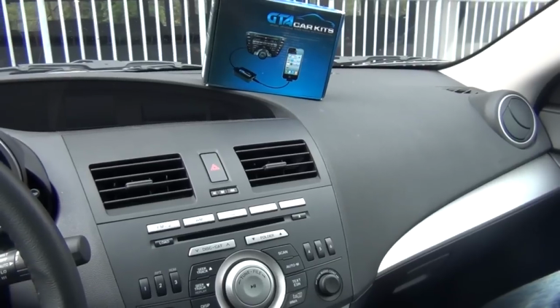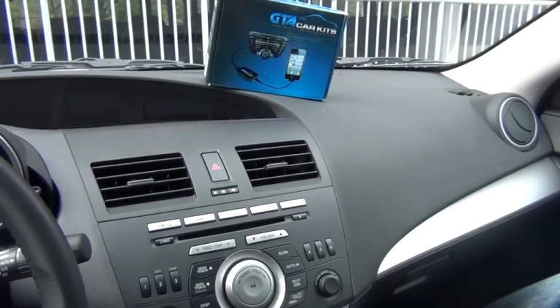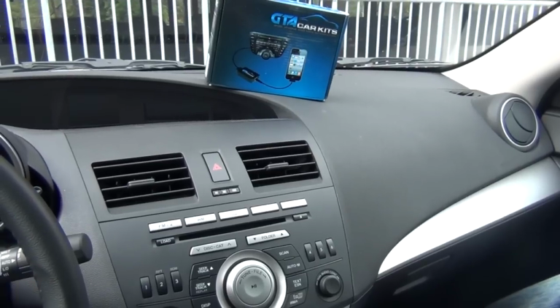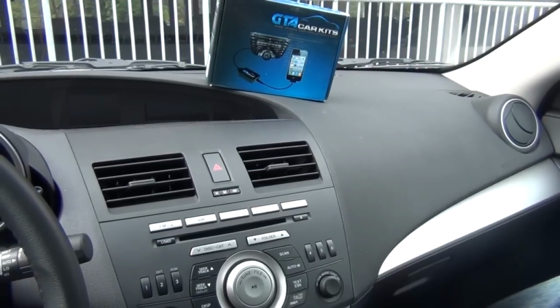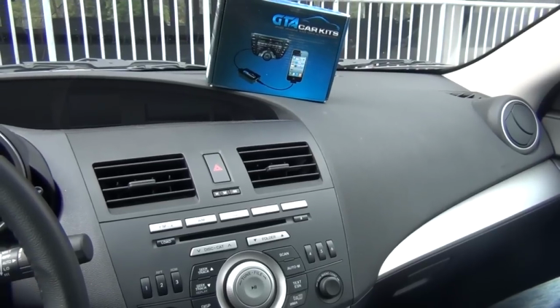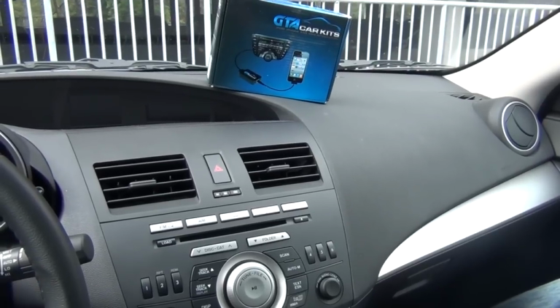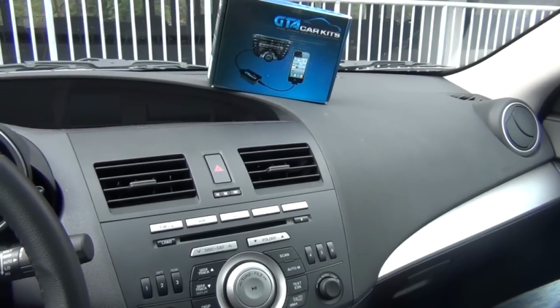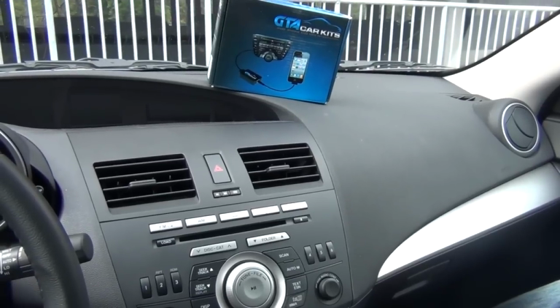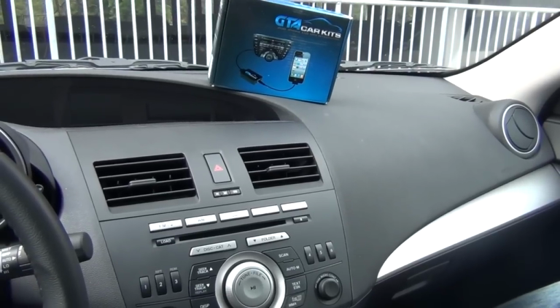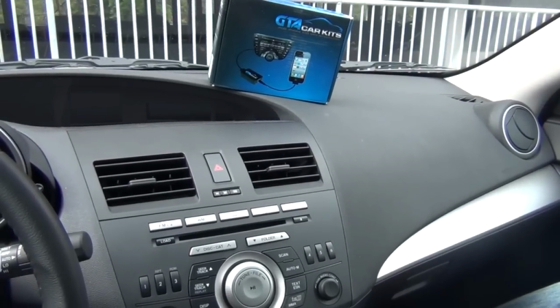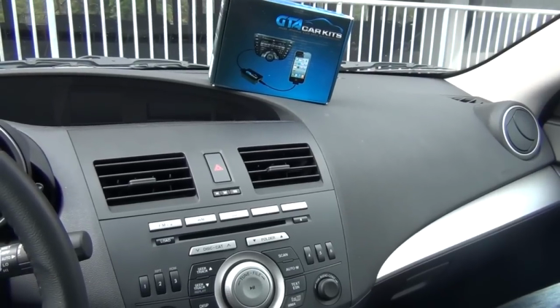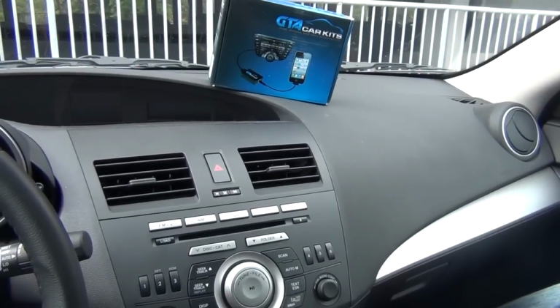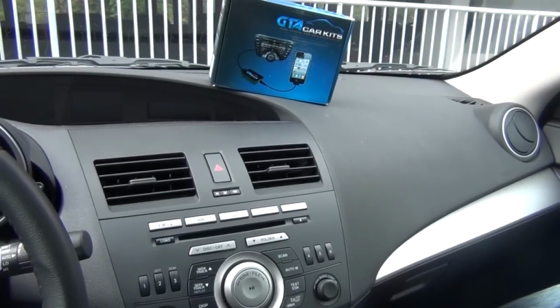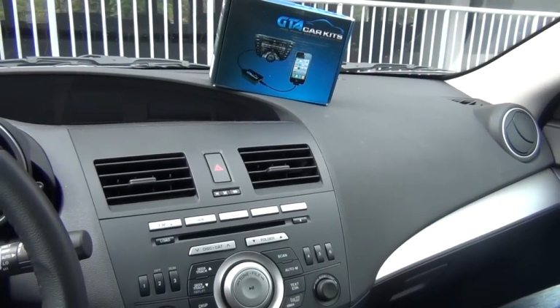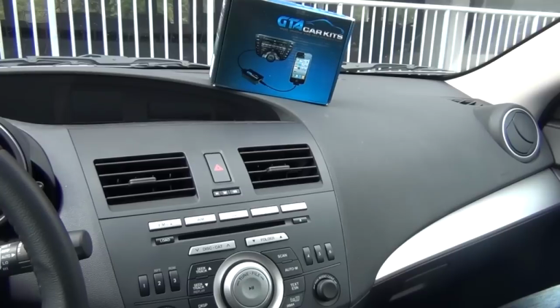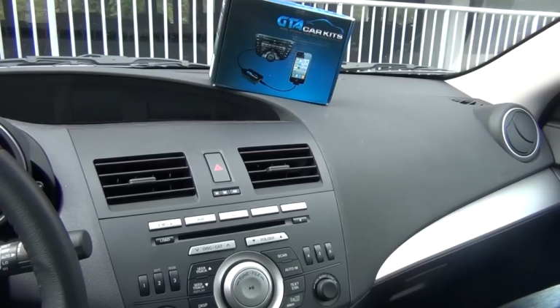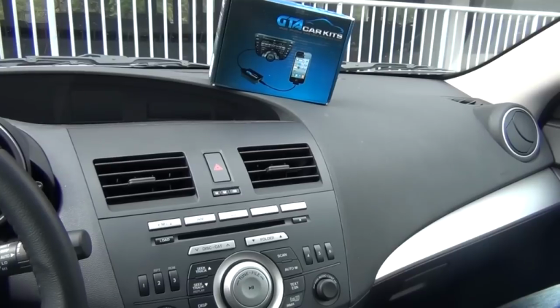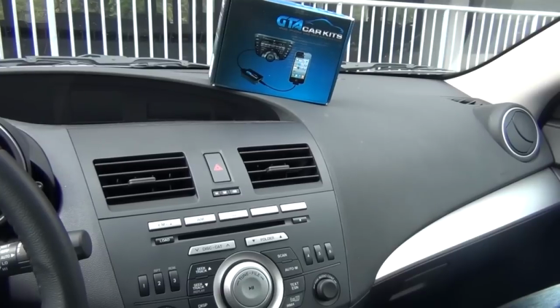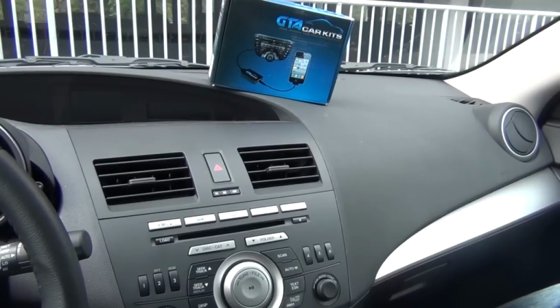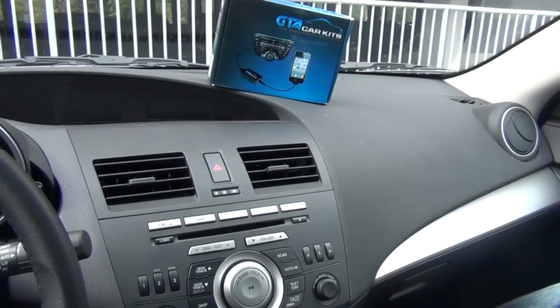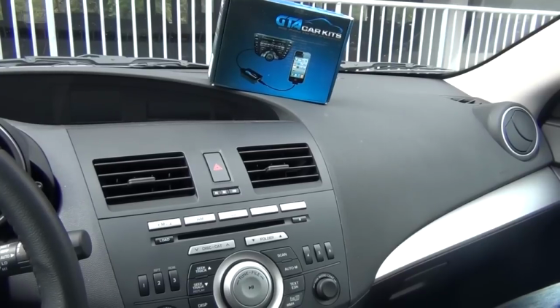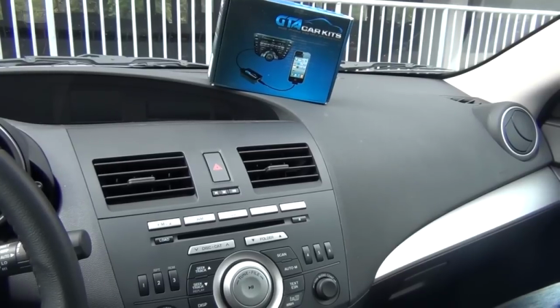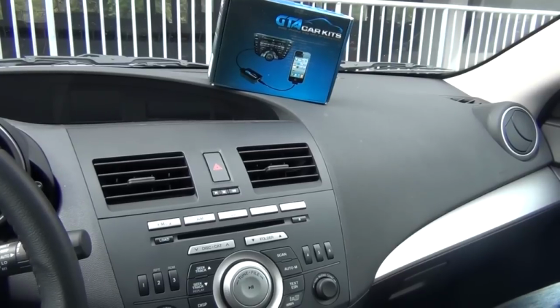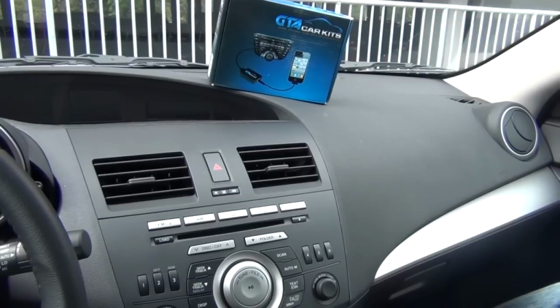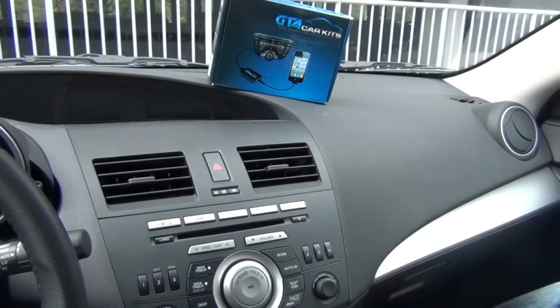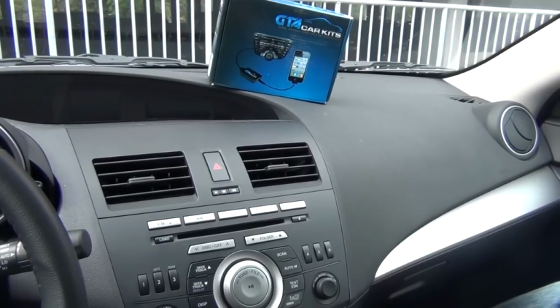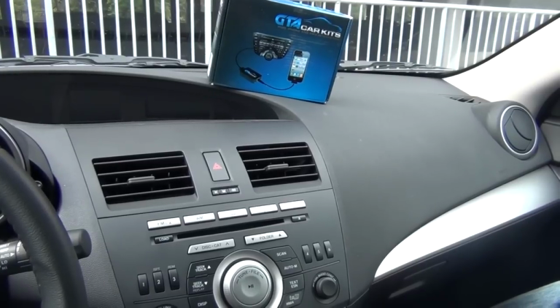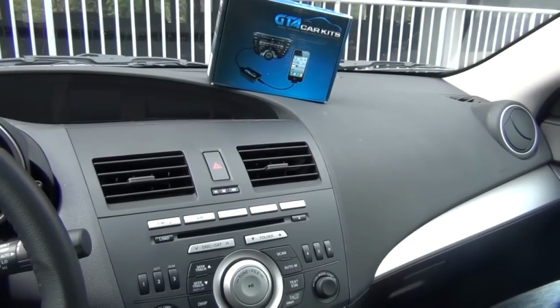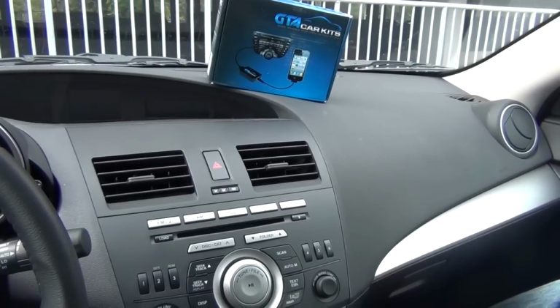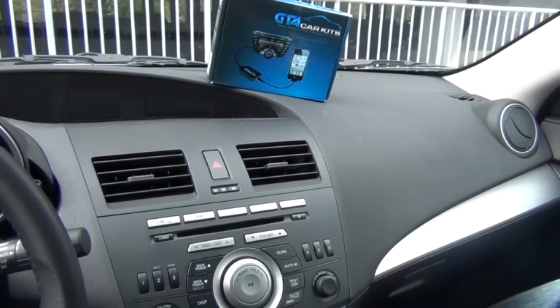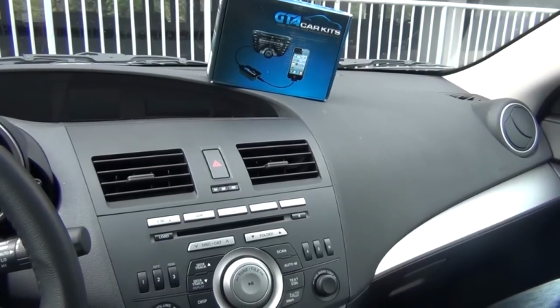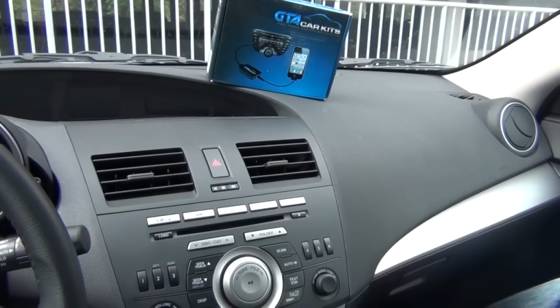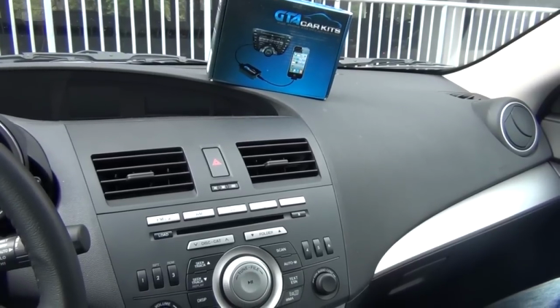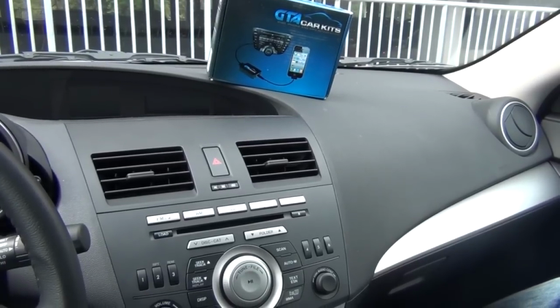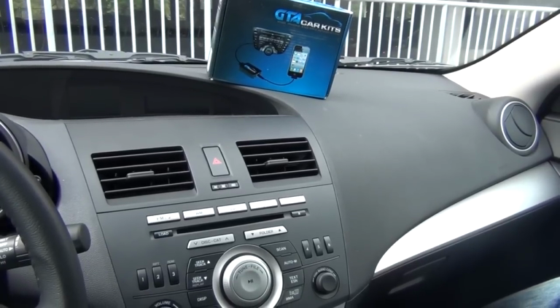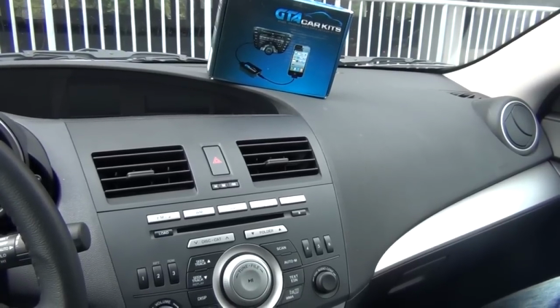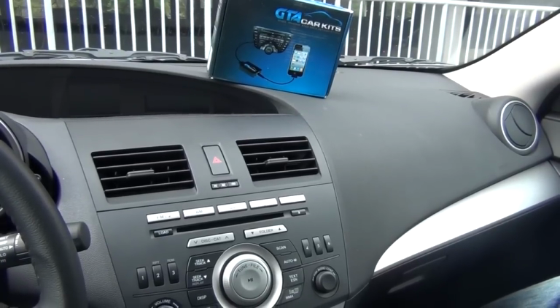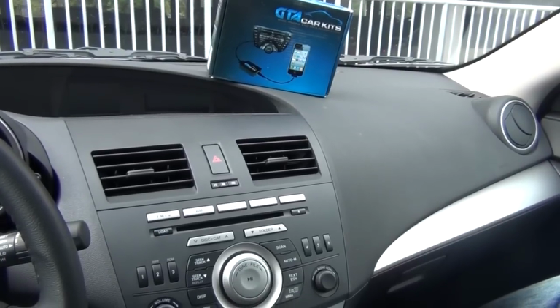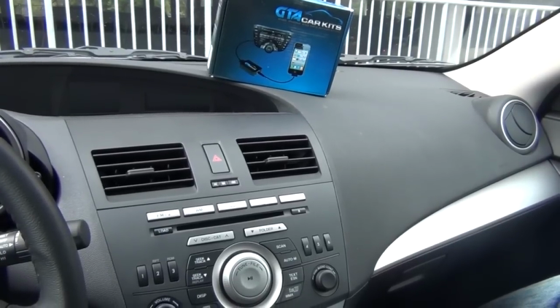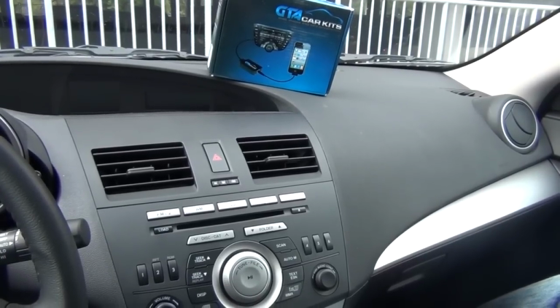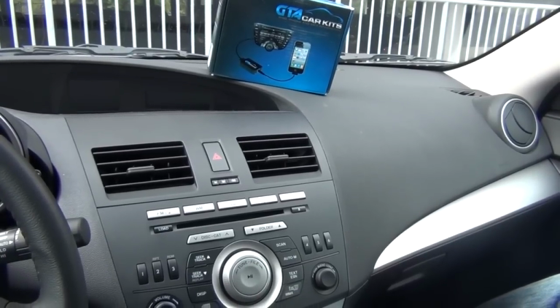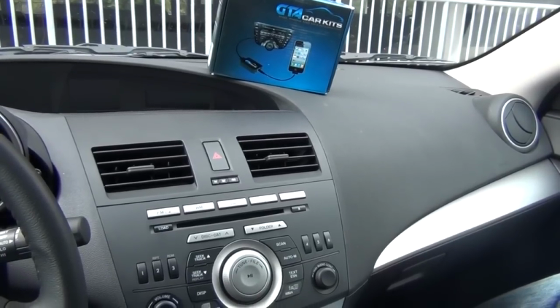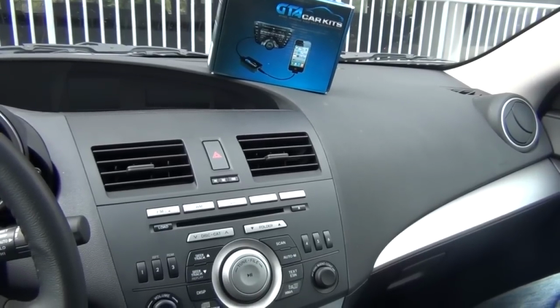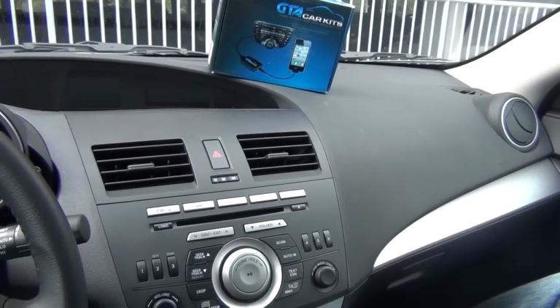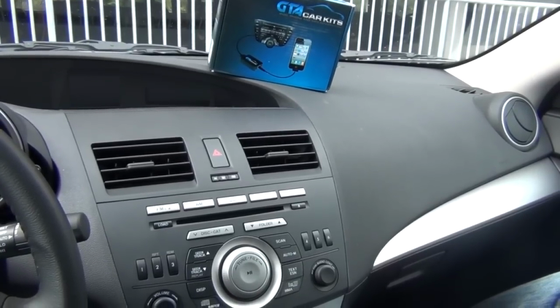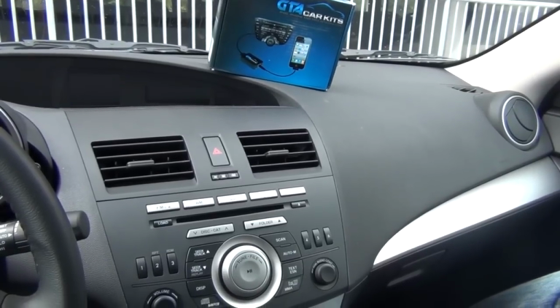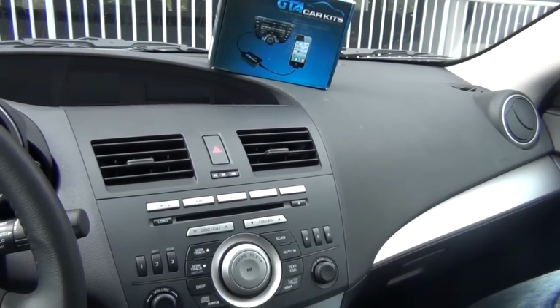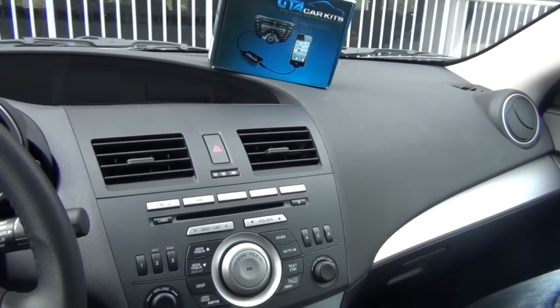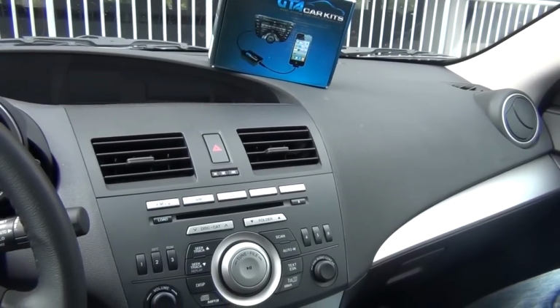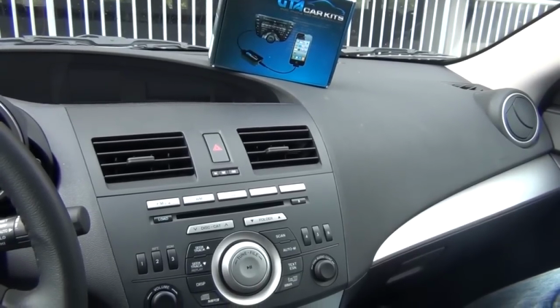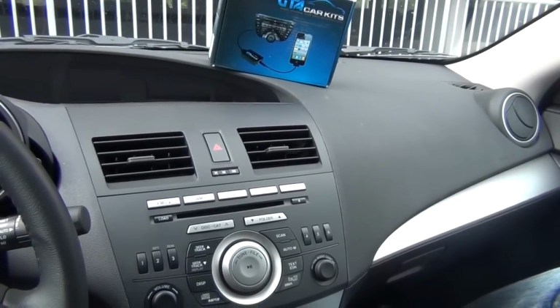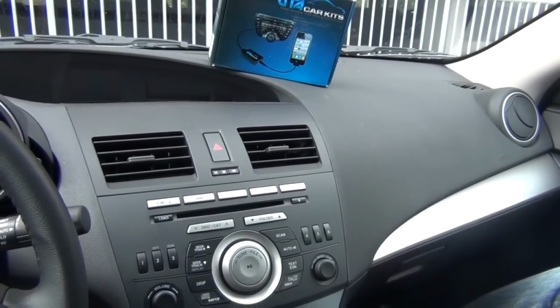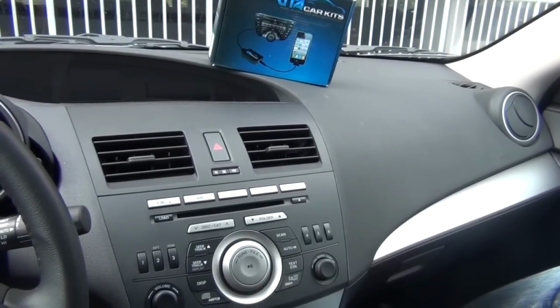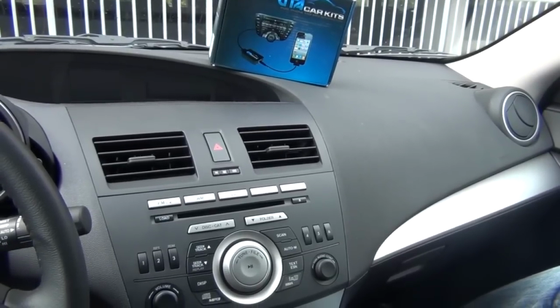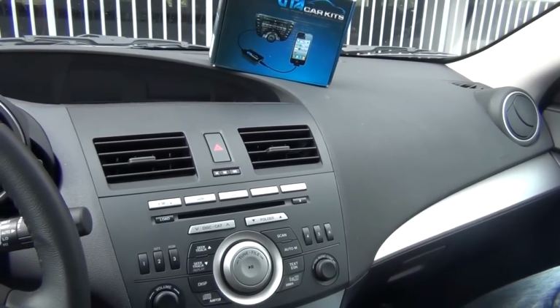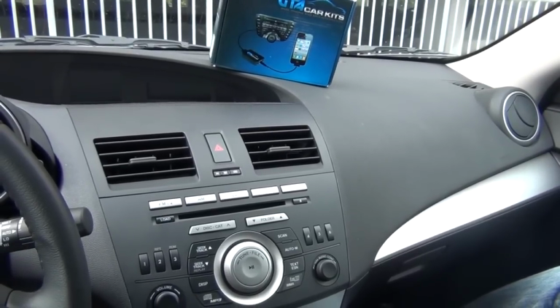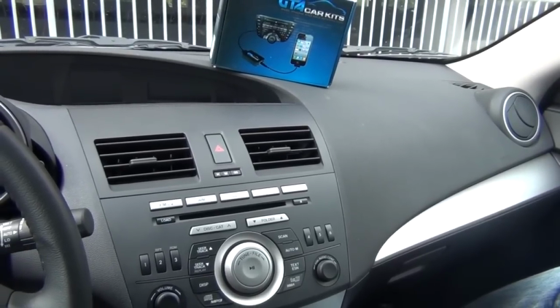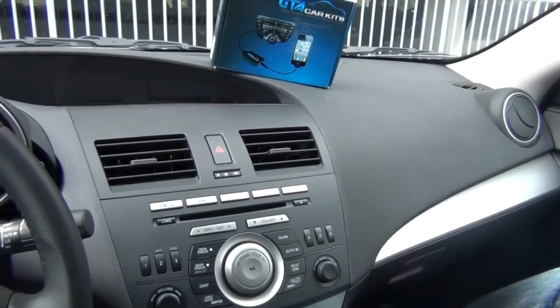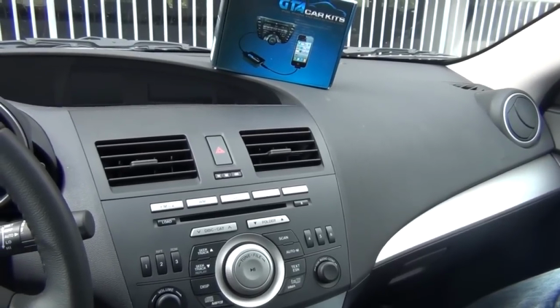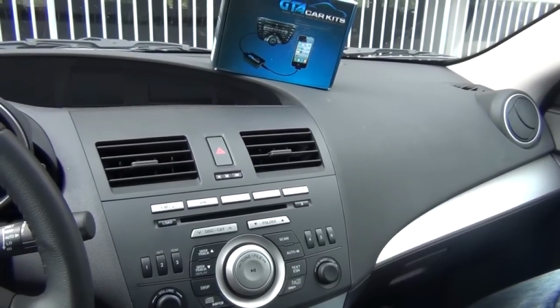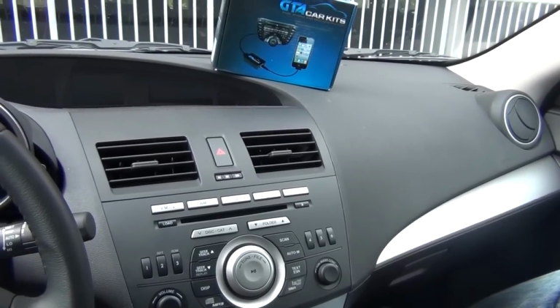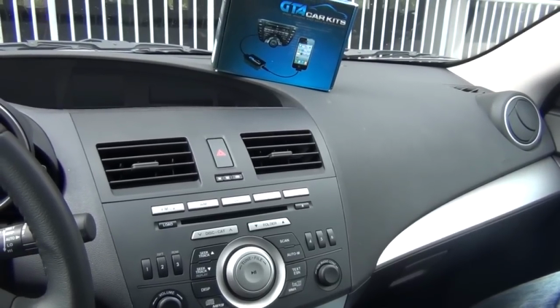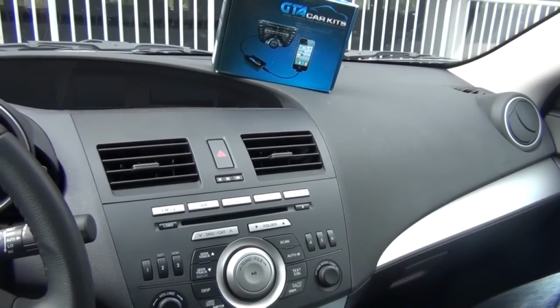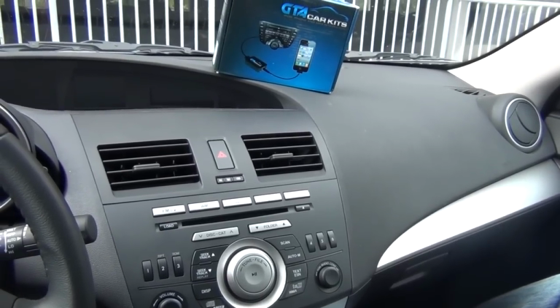Hello everybody, today we're doing a video on the 2010 Mazda 3 and we're installing our GTA car kit.